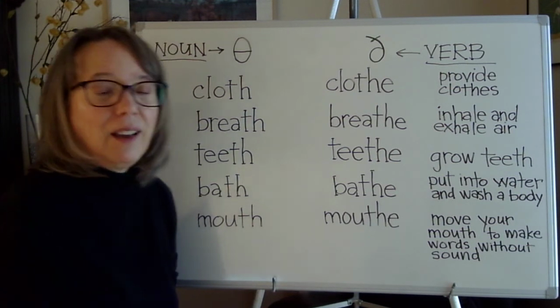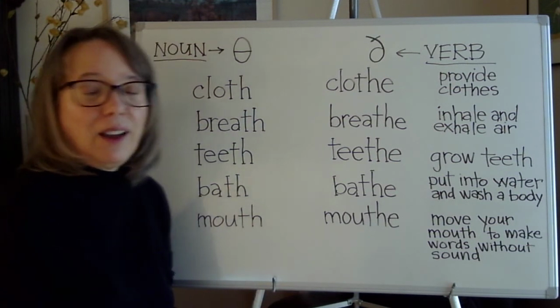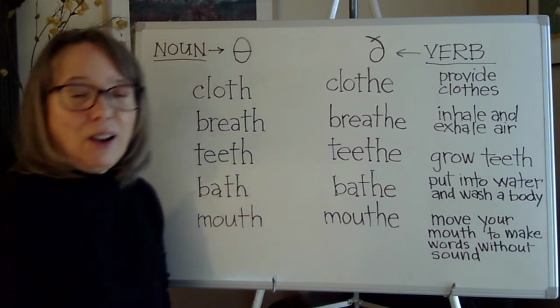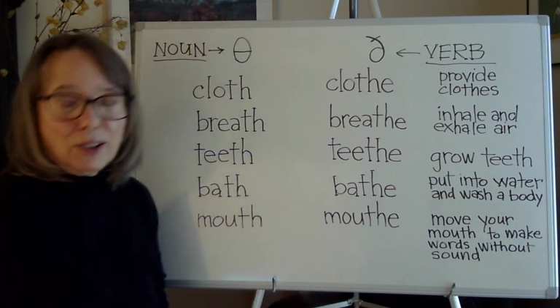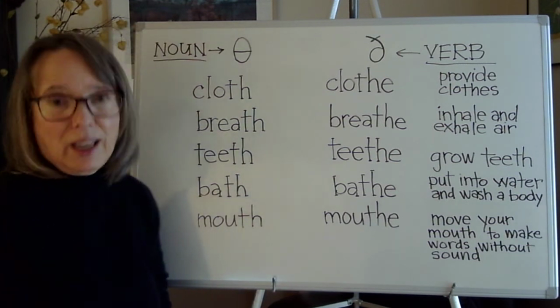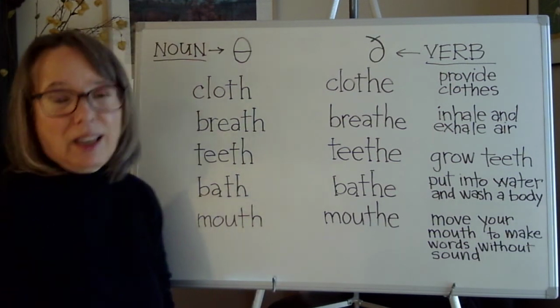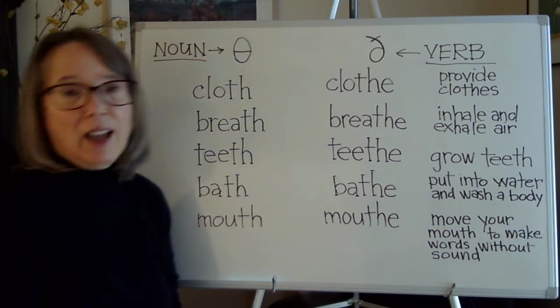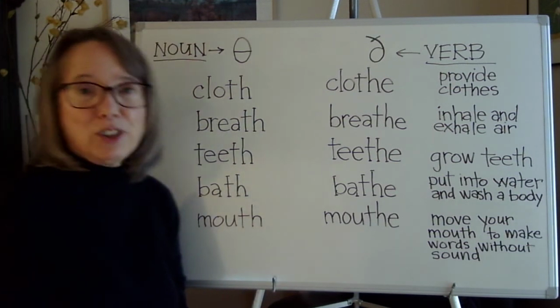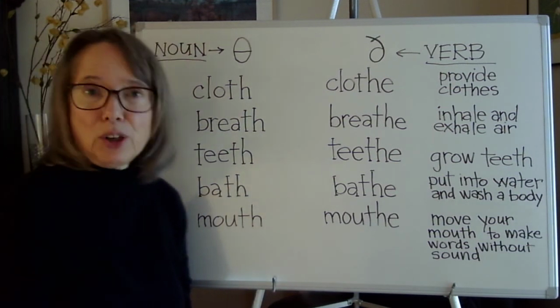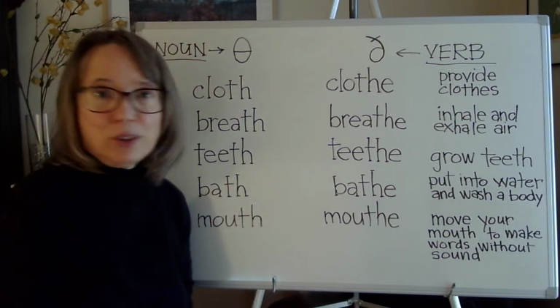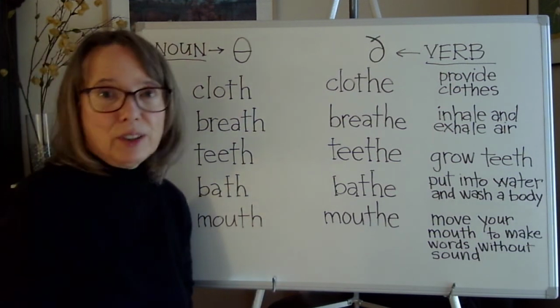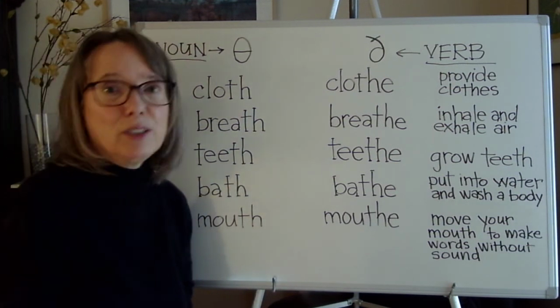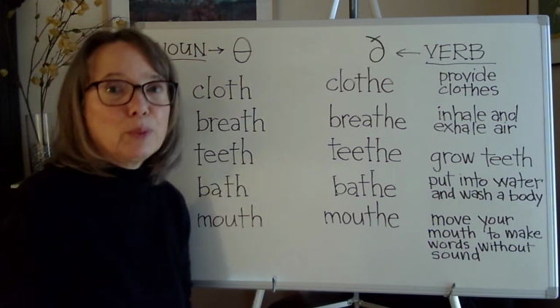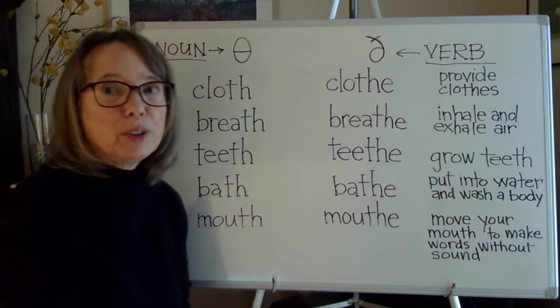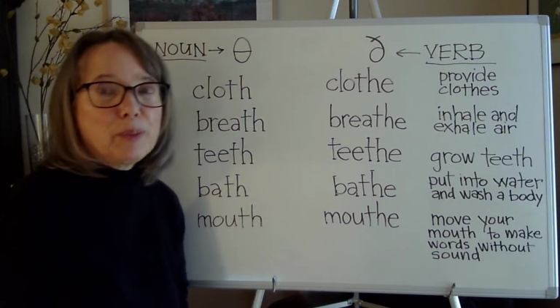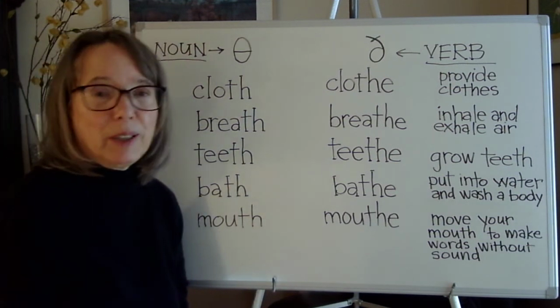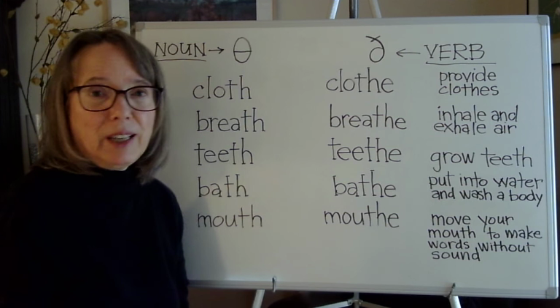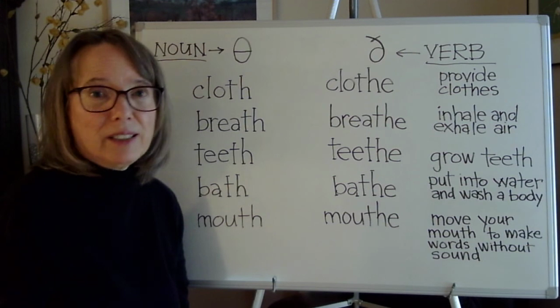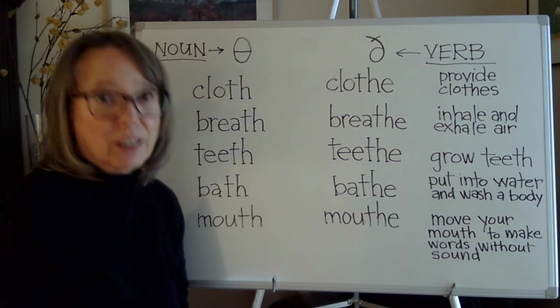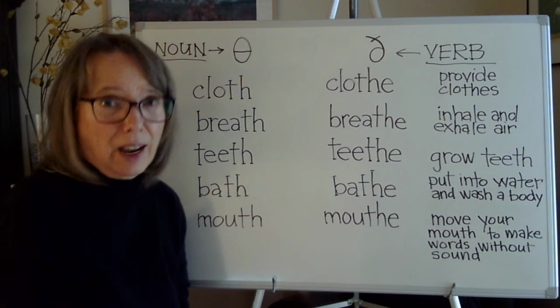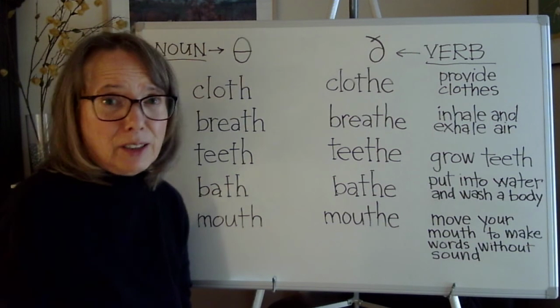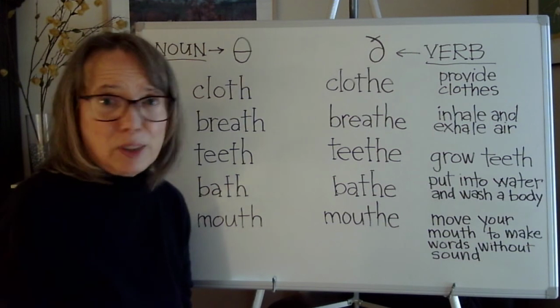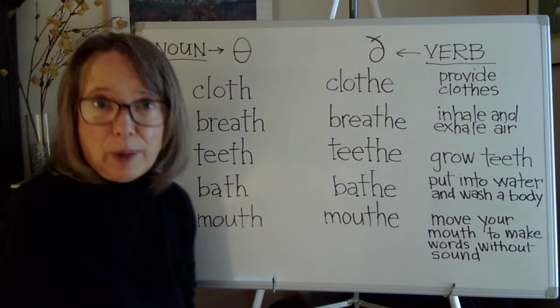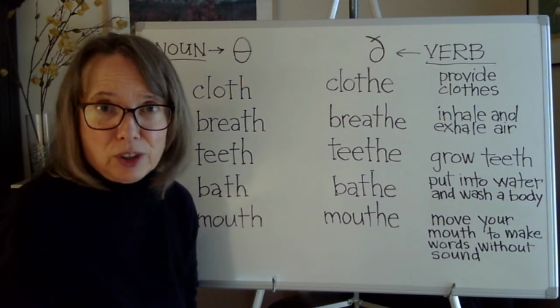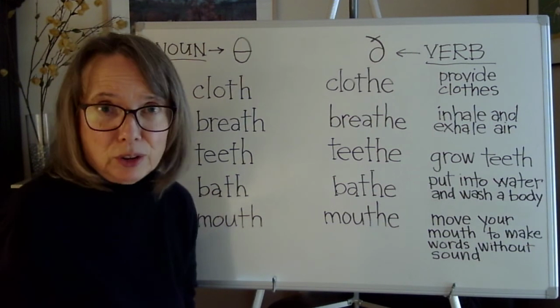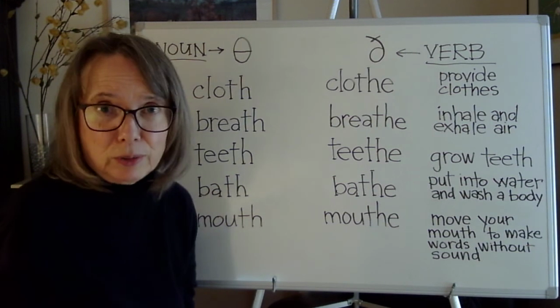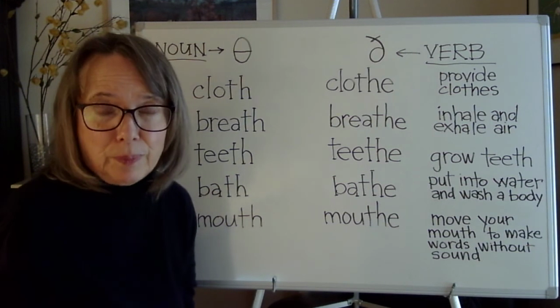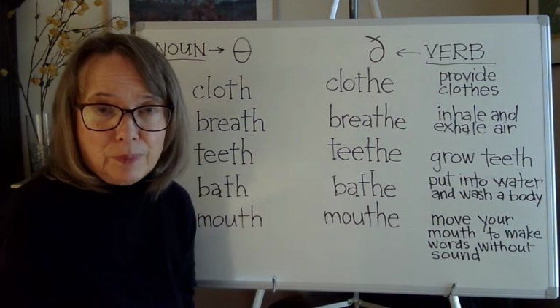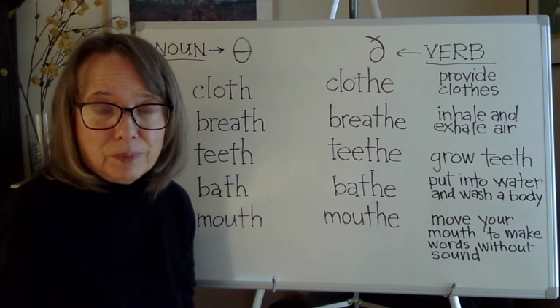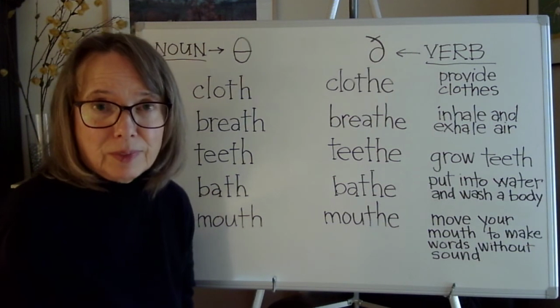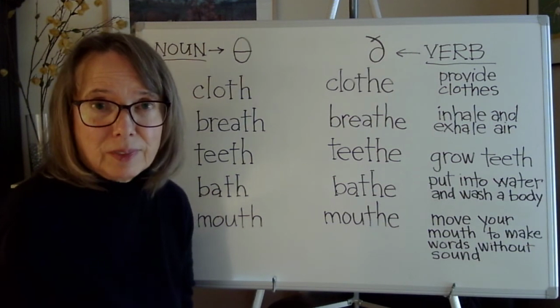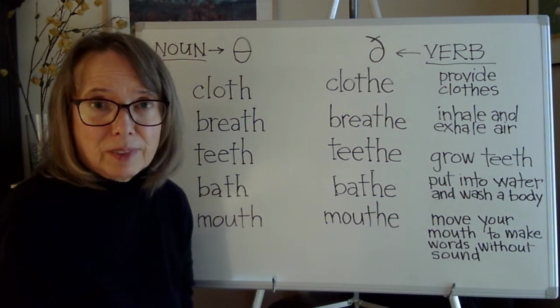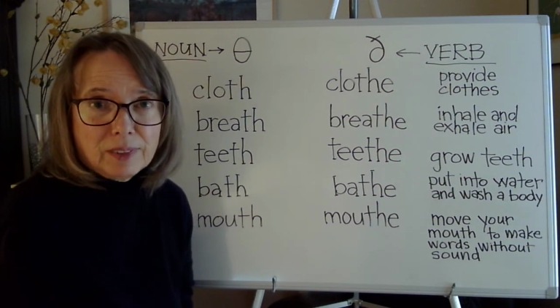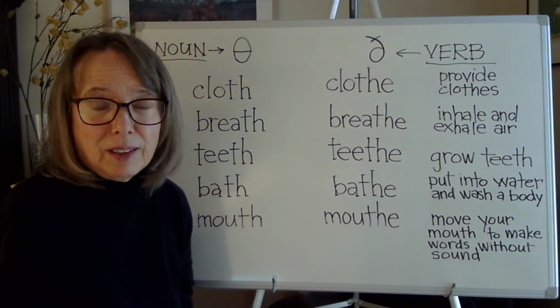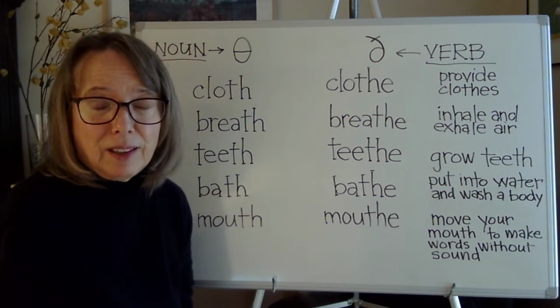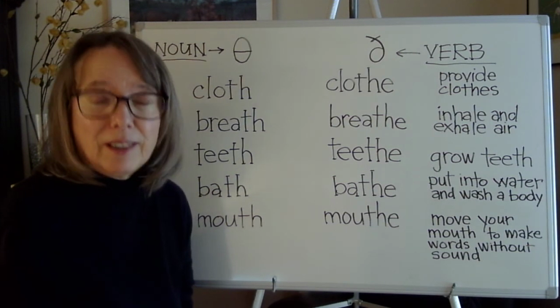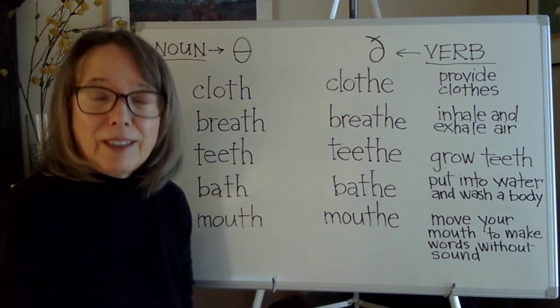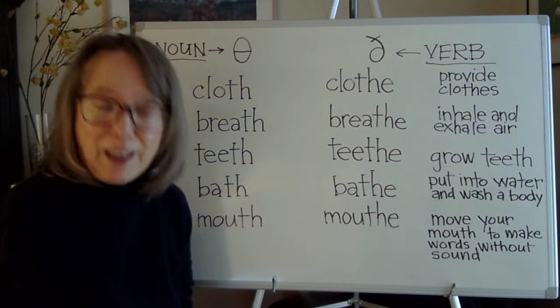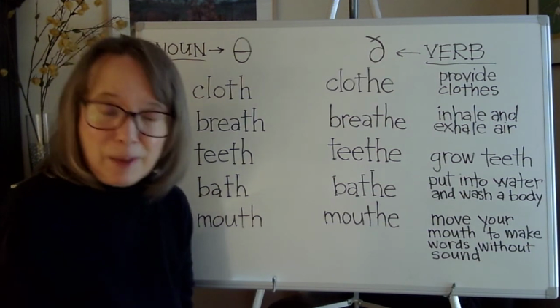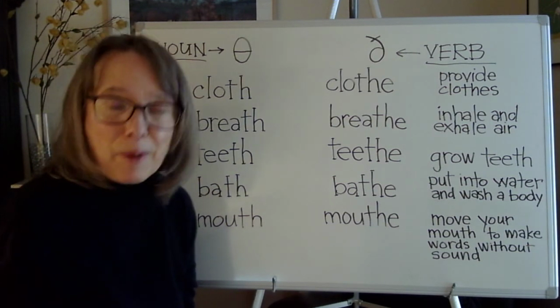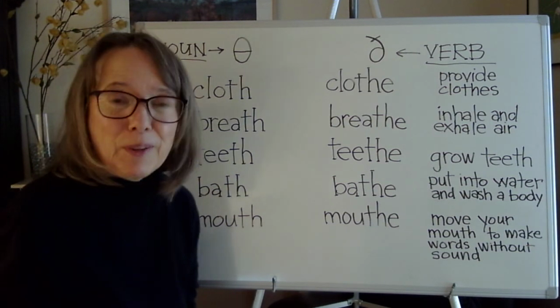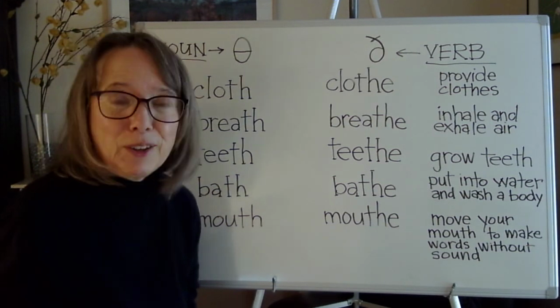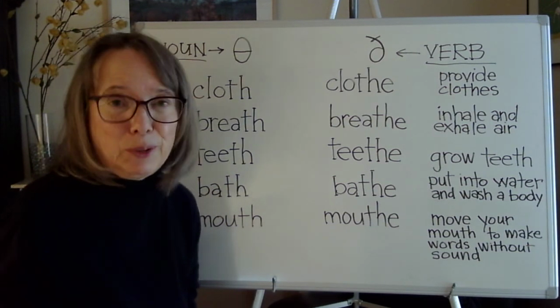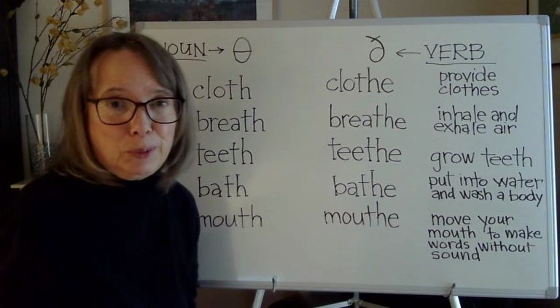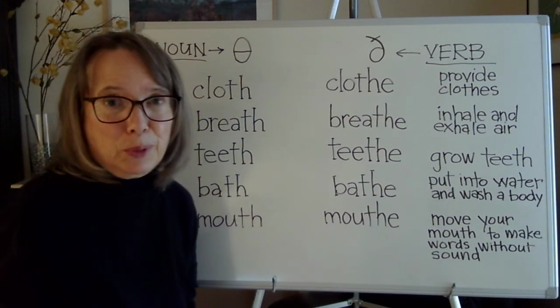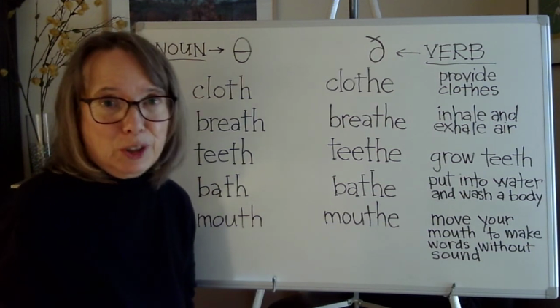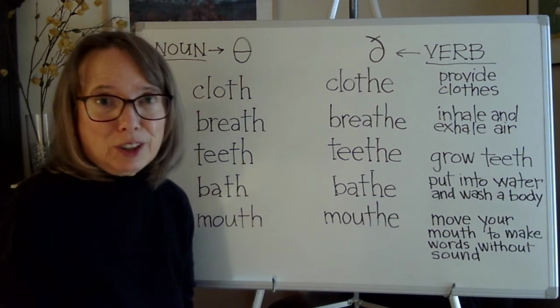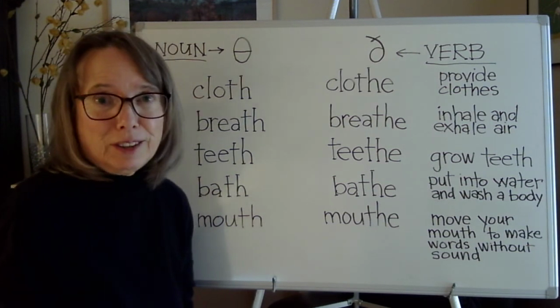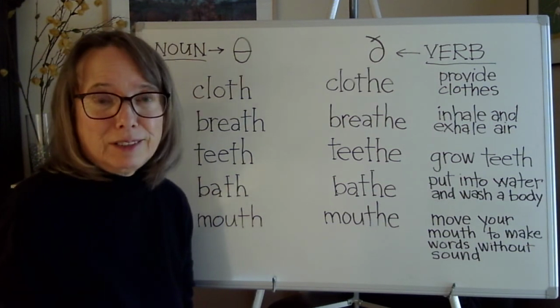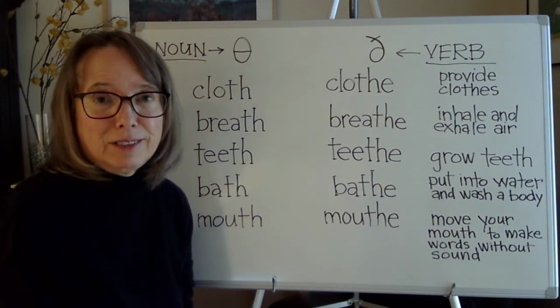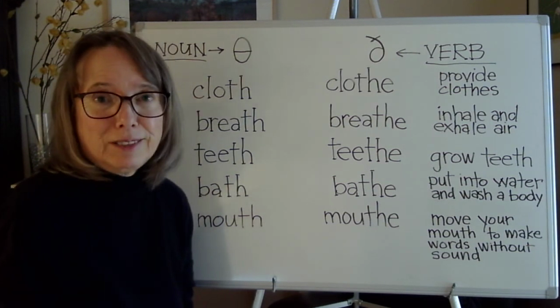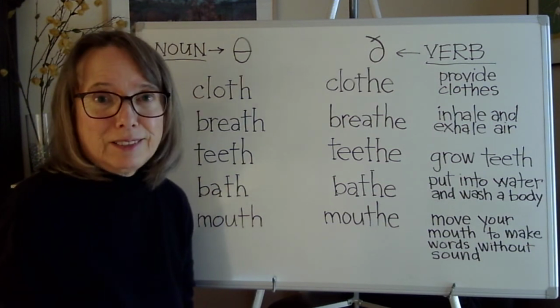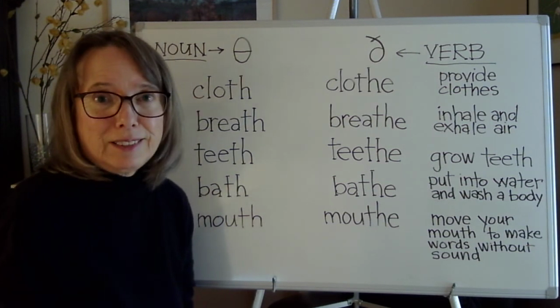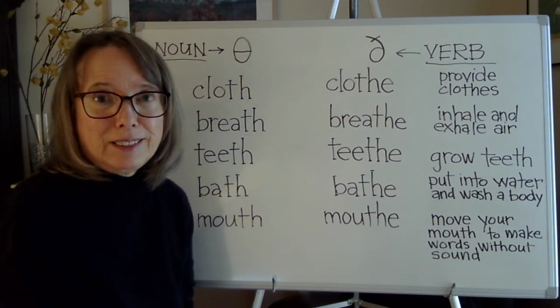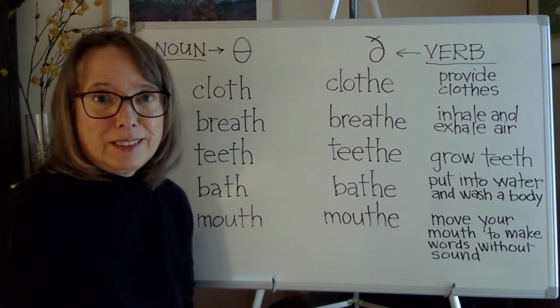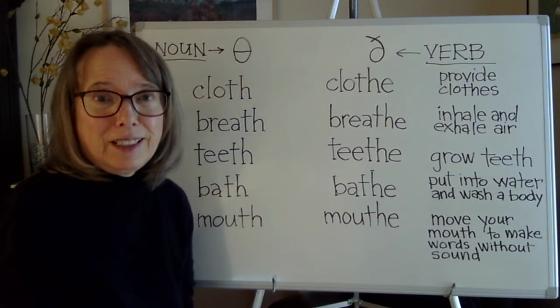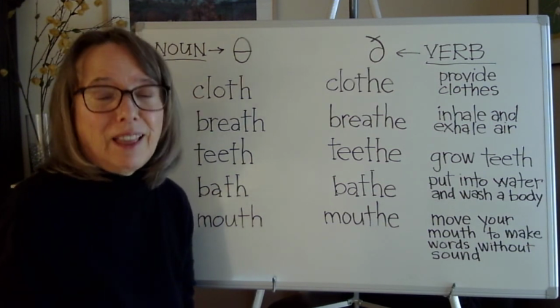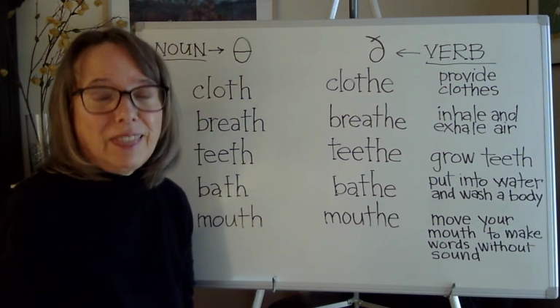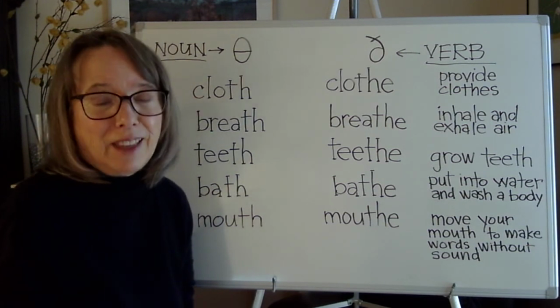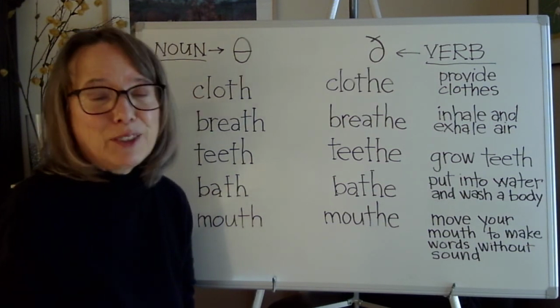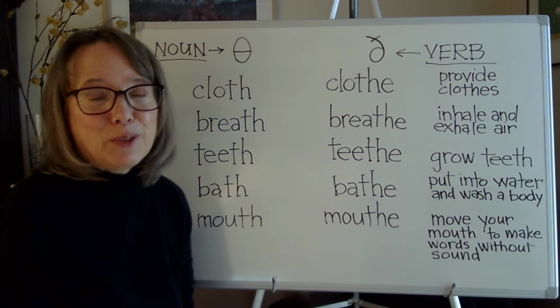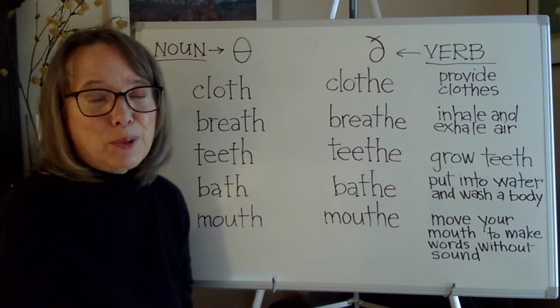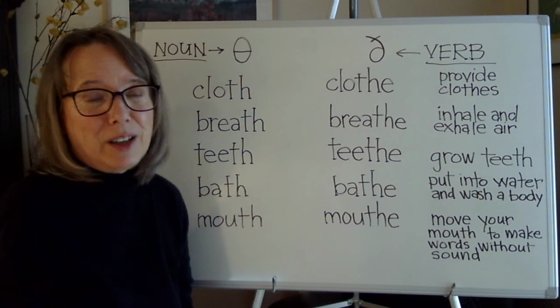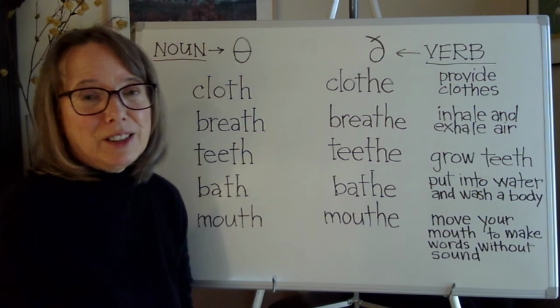I chose these words because they are special. Keep up the good work. Thanks for watching.